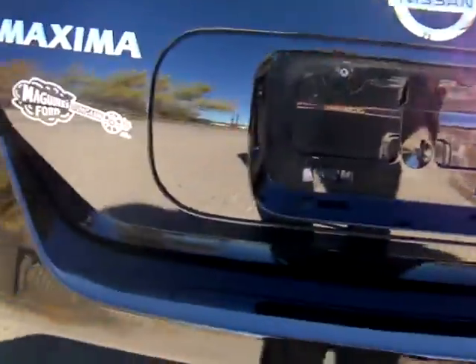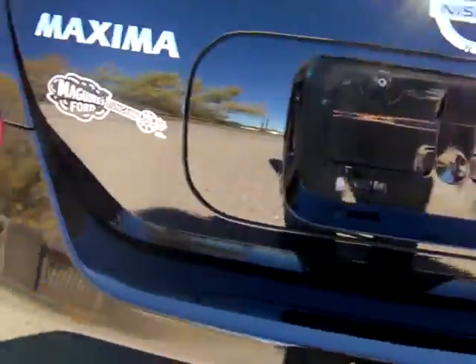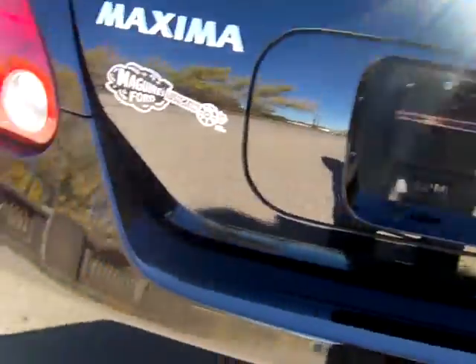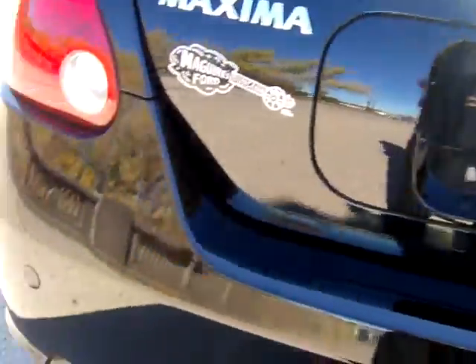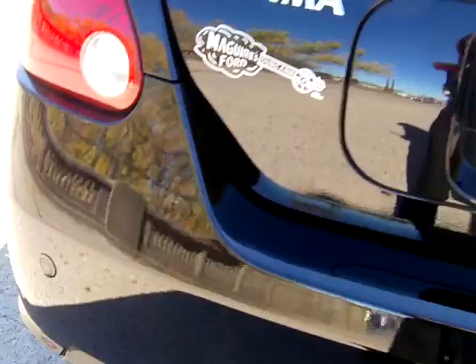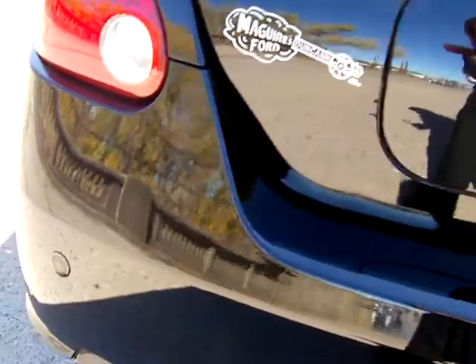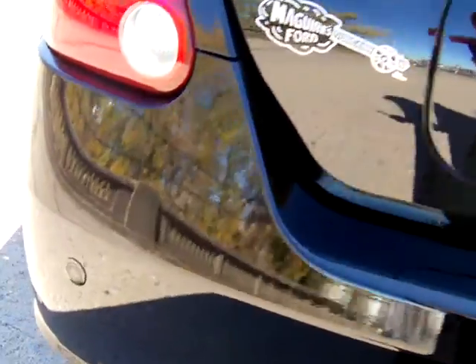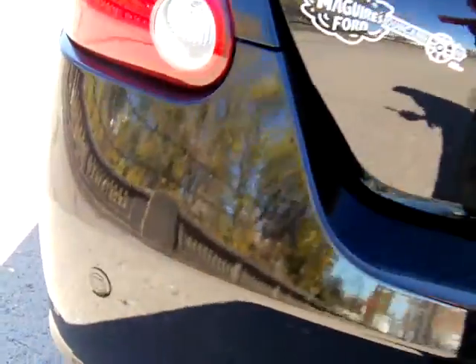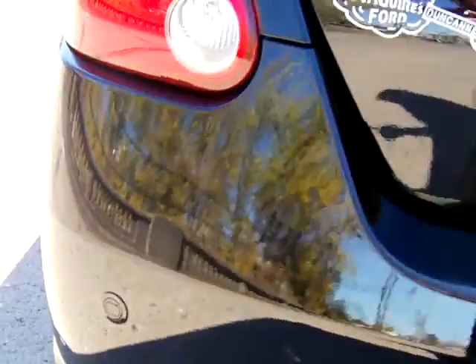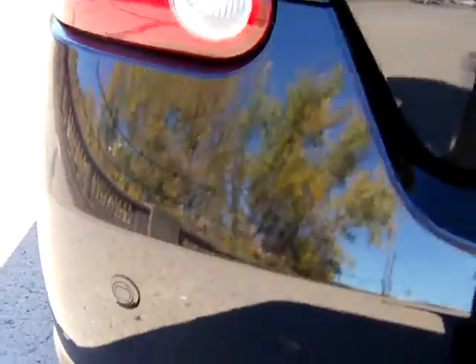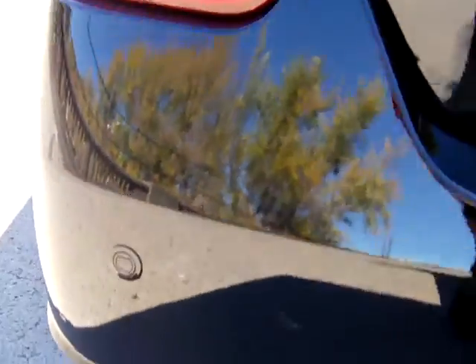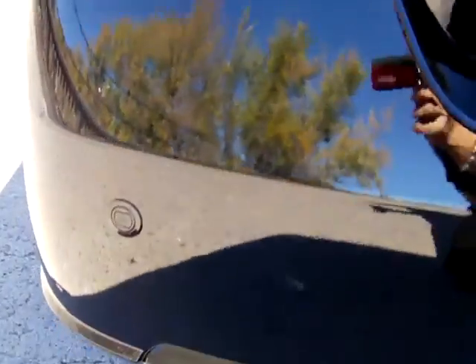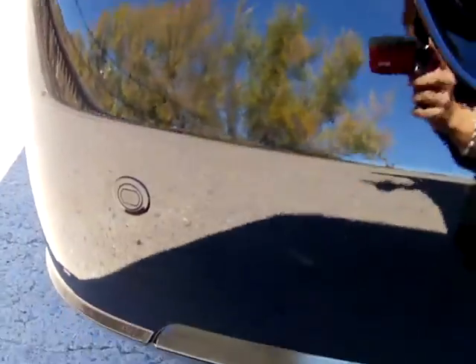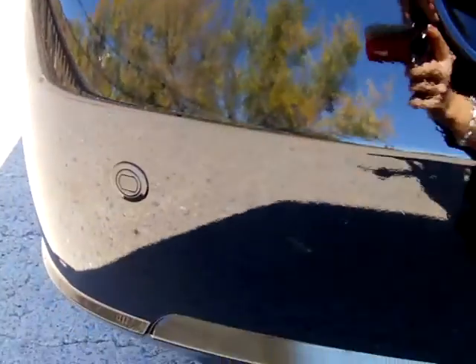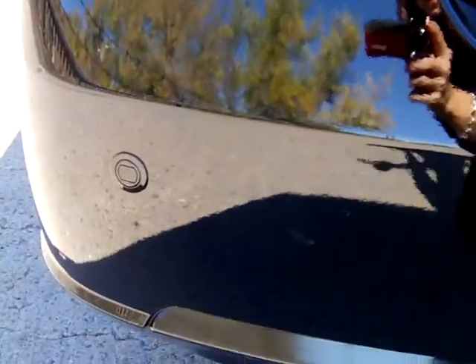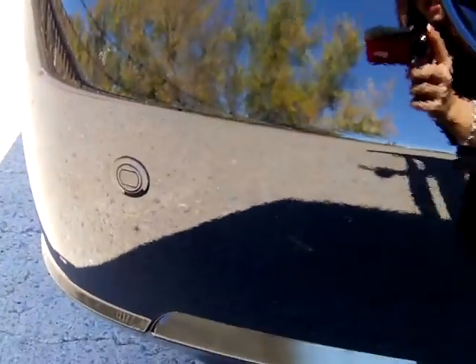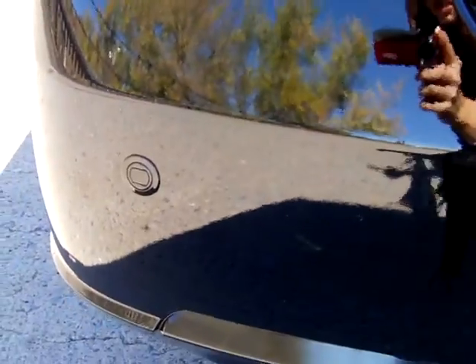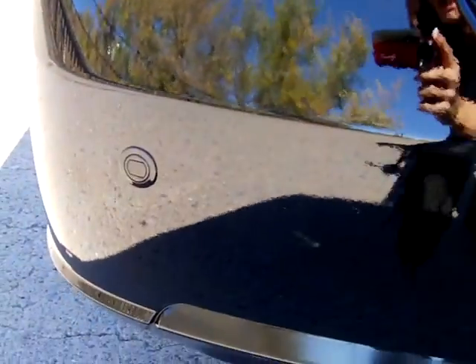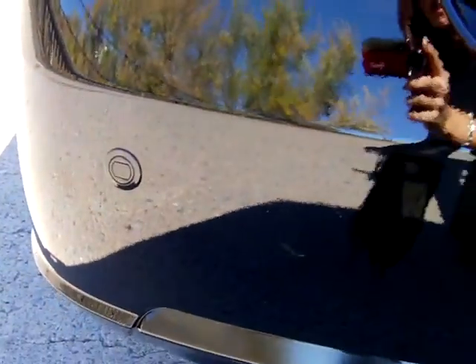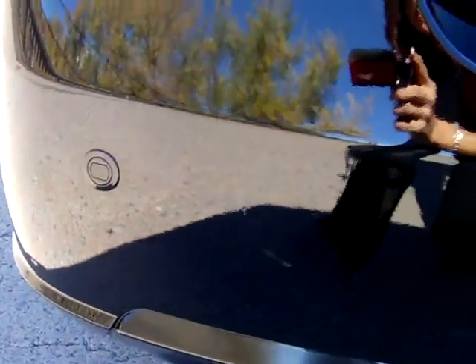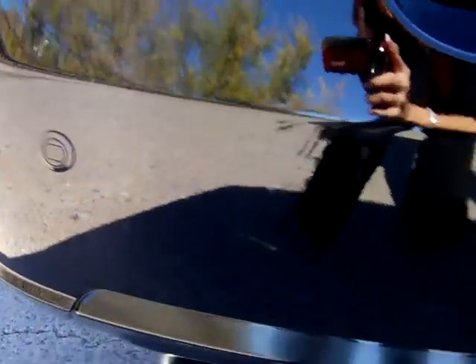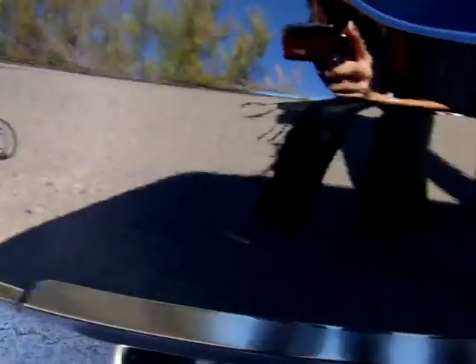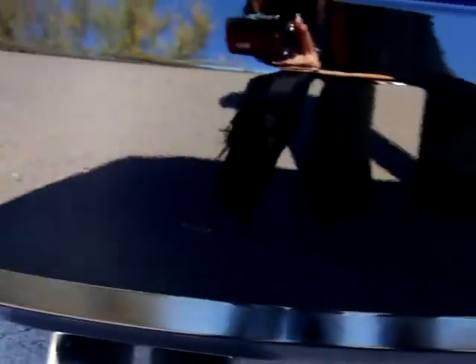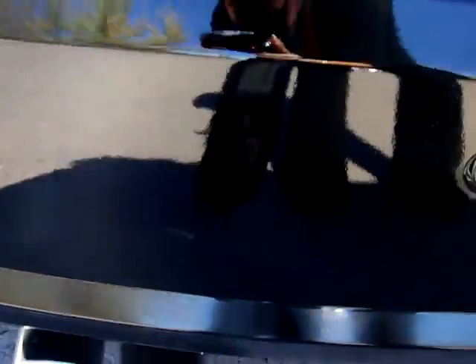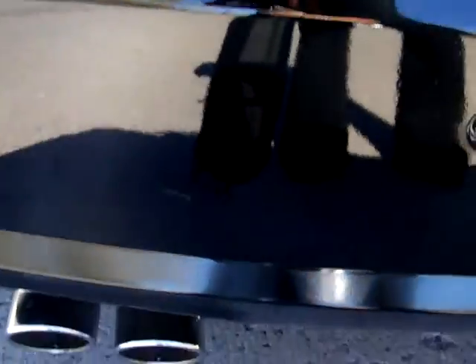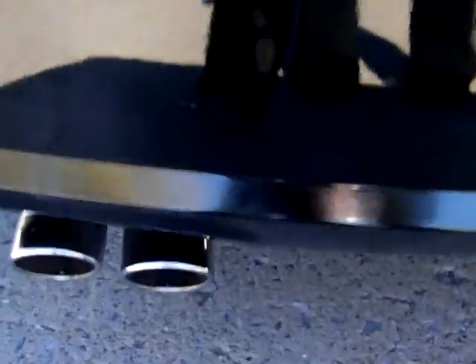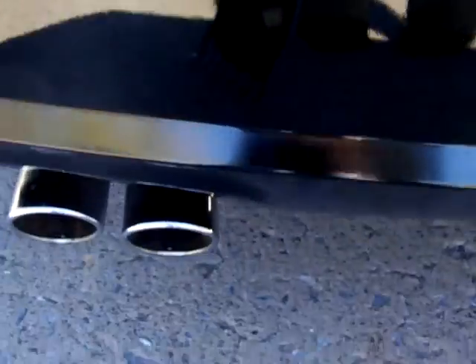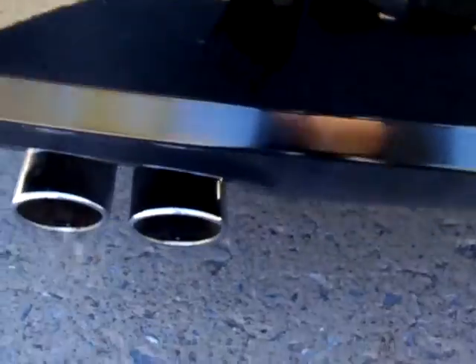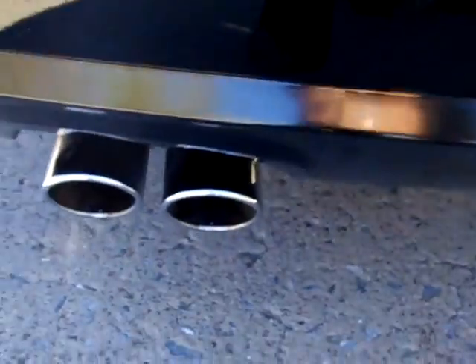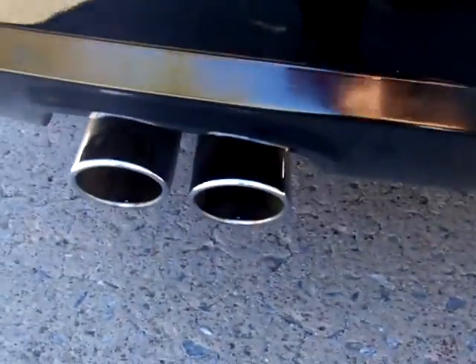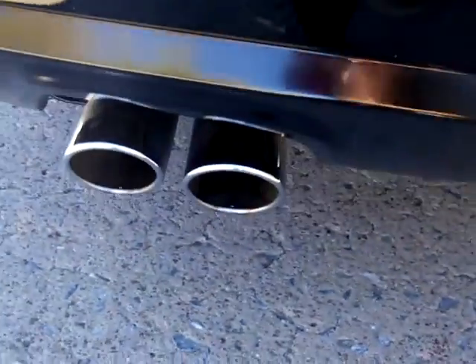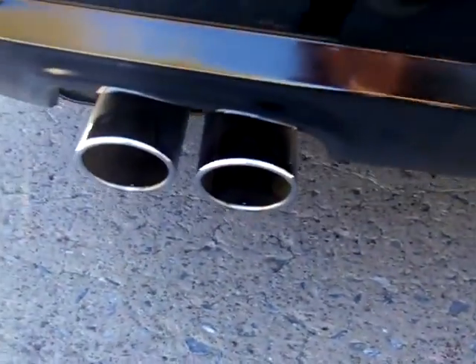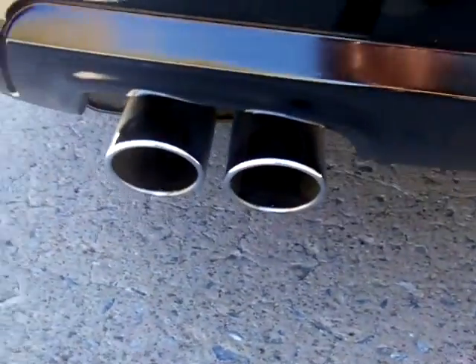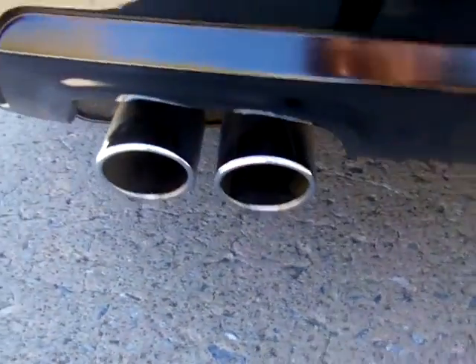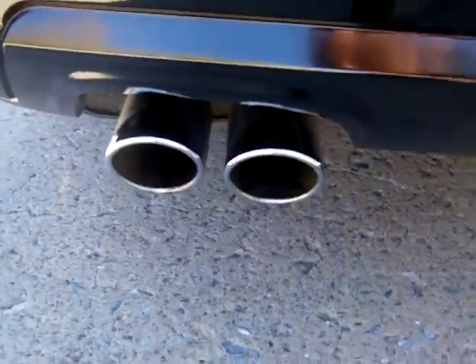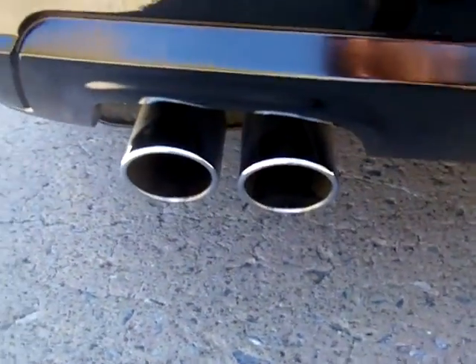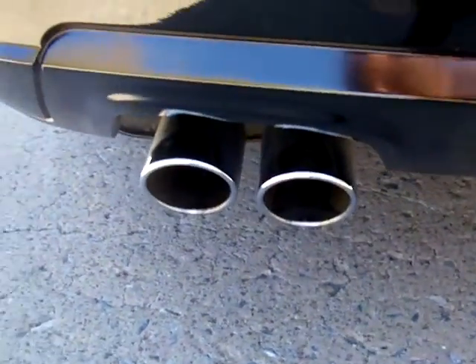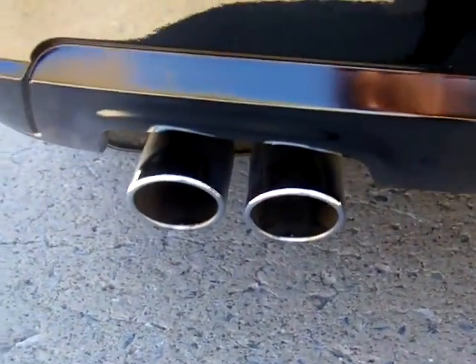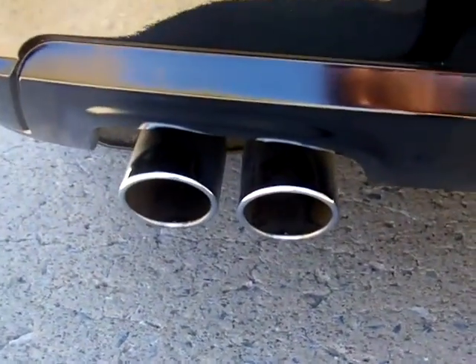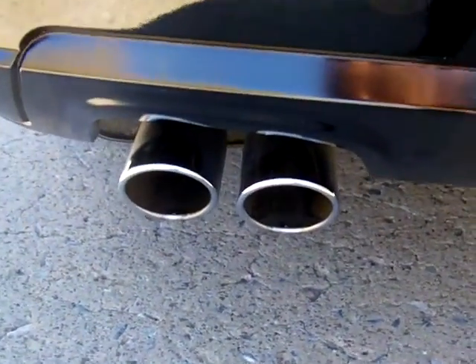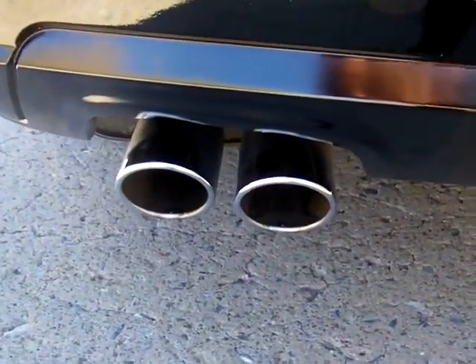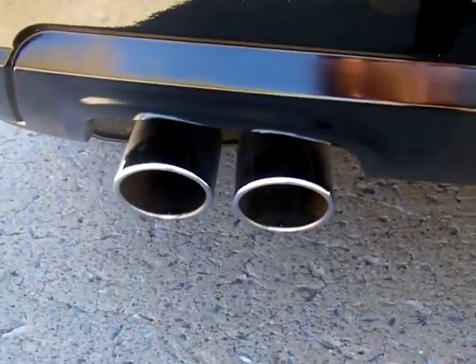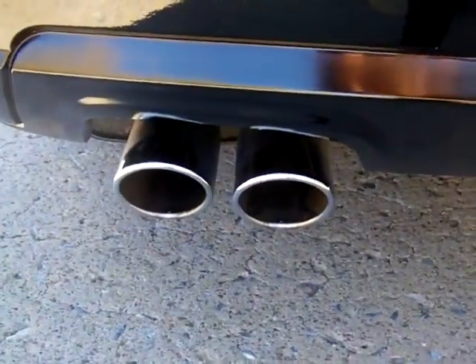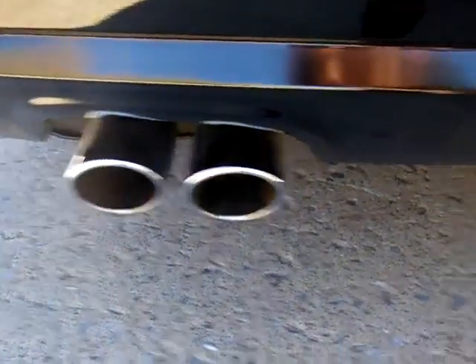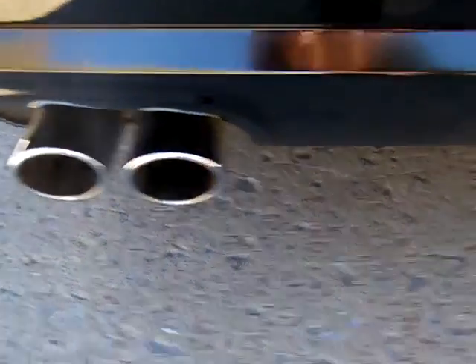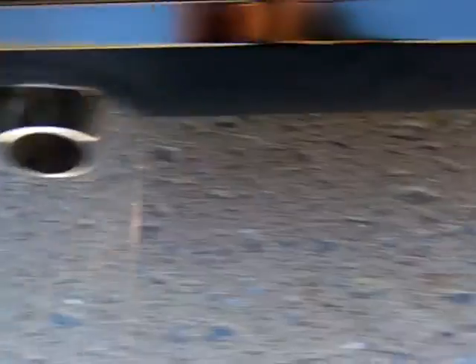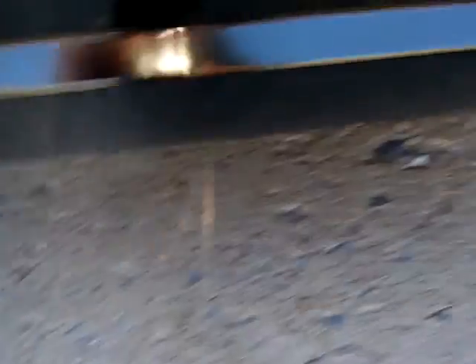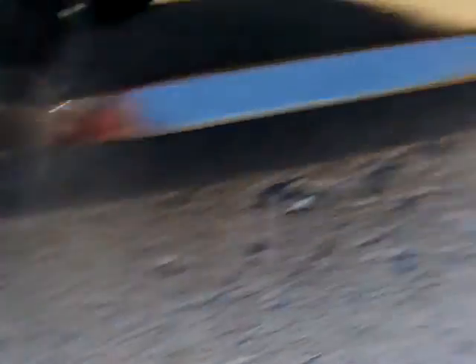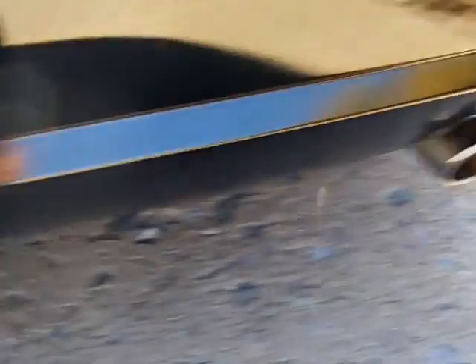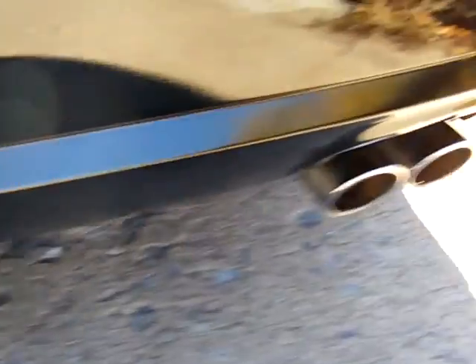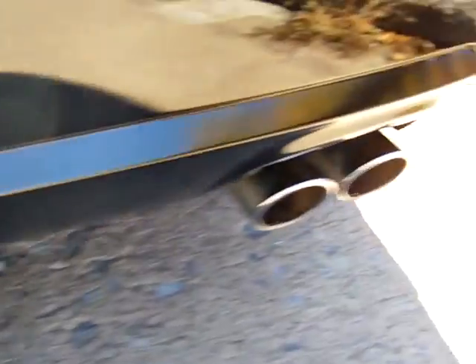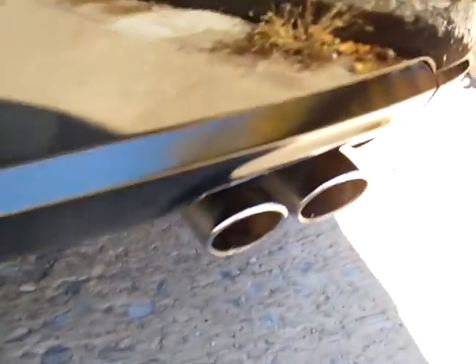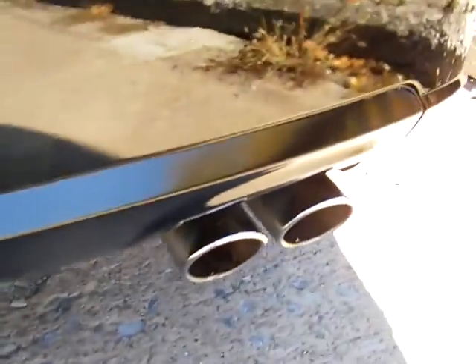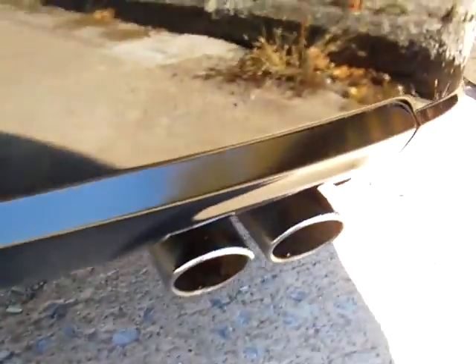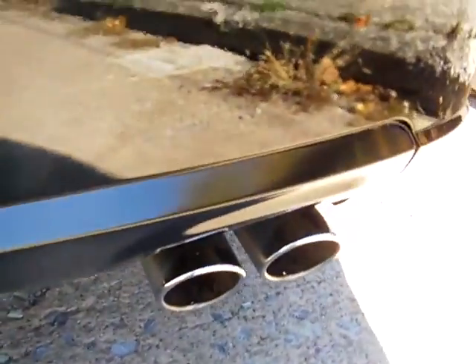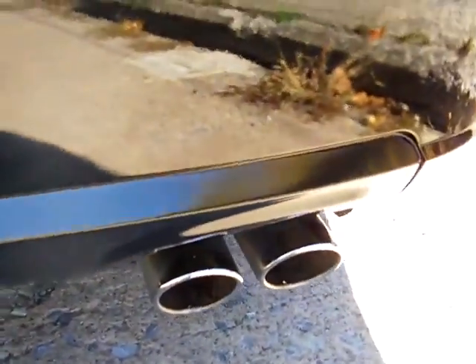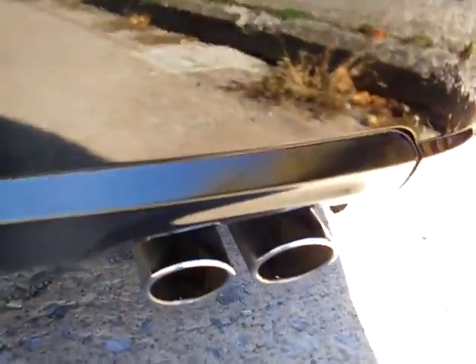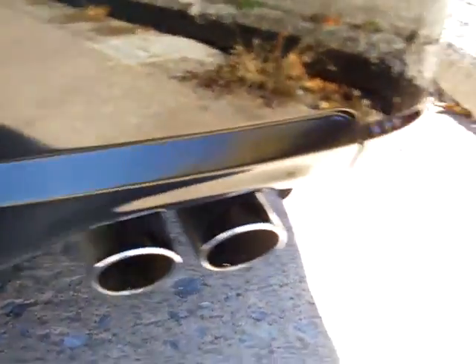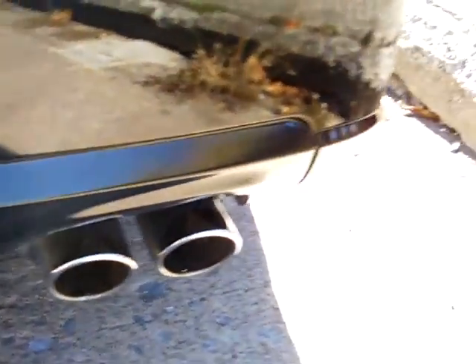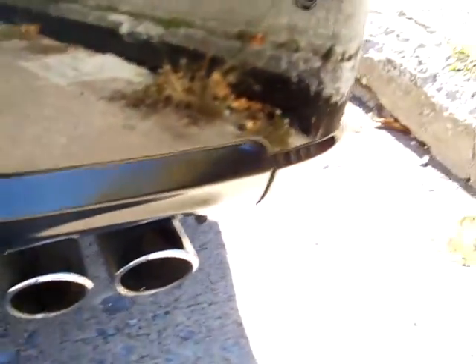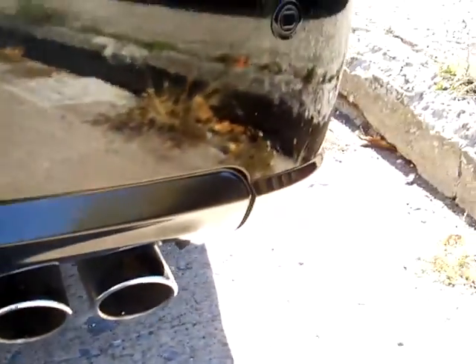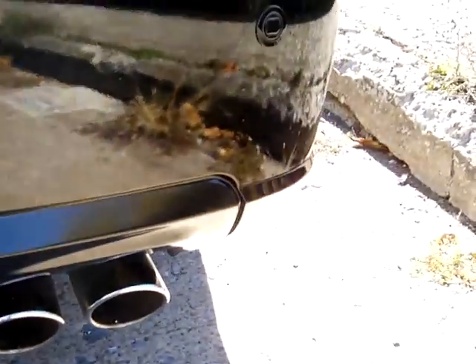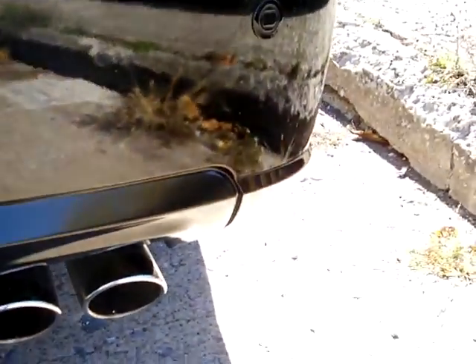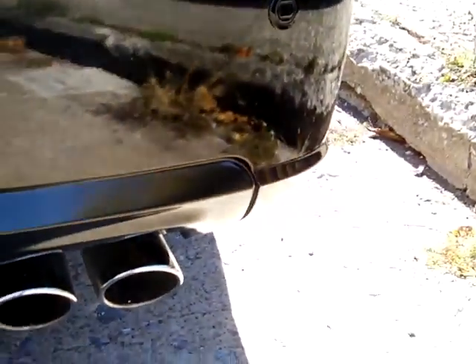On the back here, you have your reverse sensing system as well as dual exhausts — the twin exhausts — one on each side.